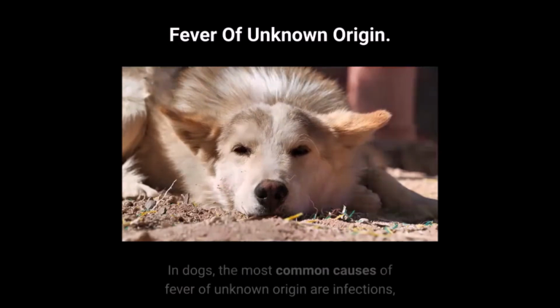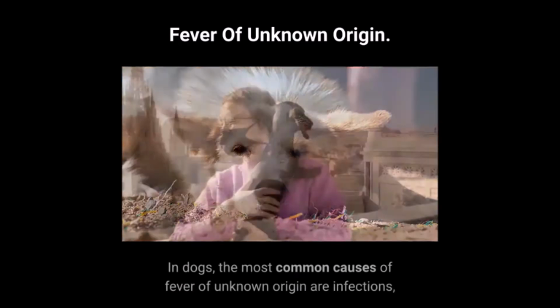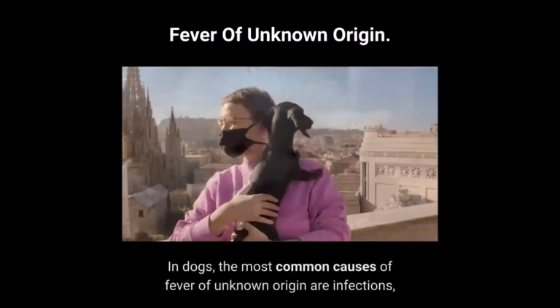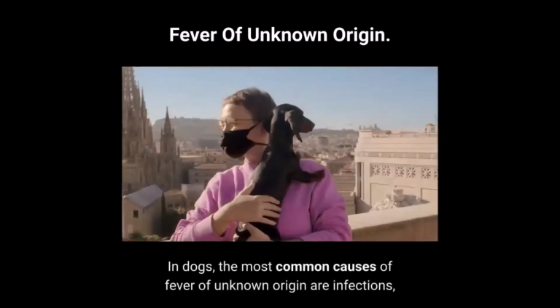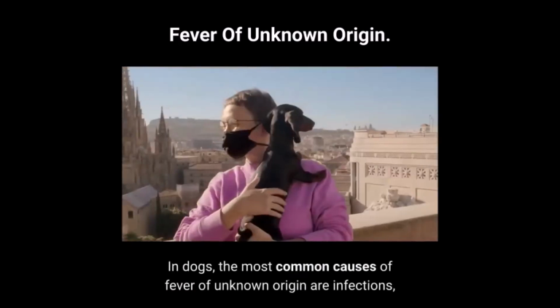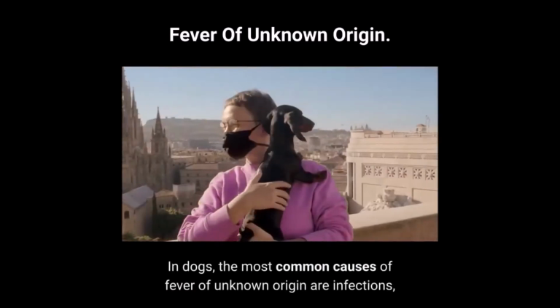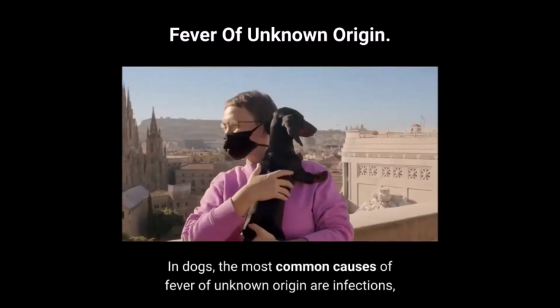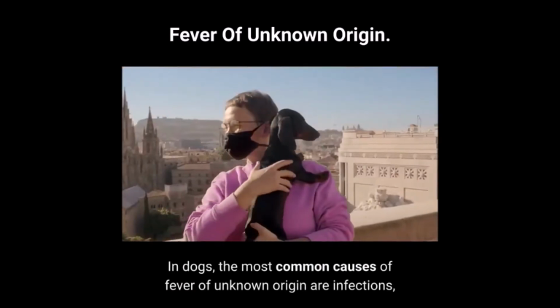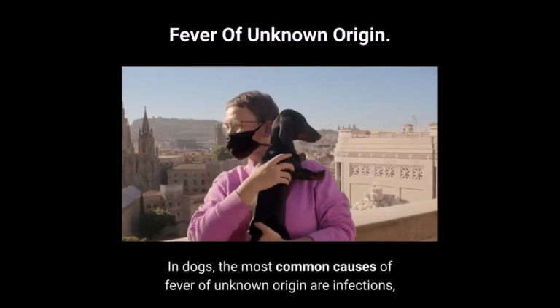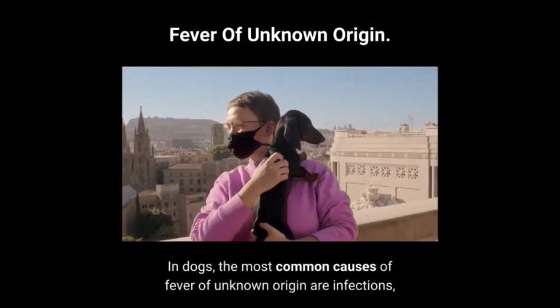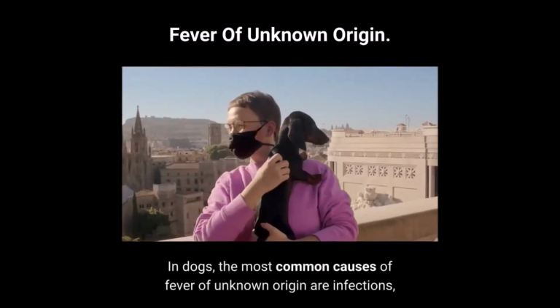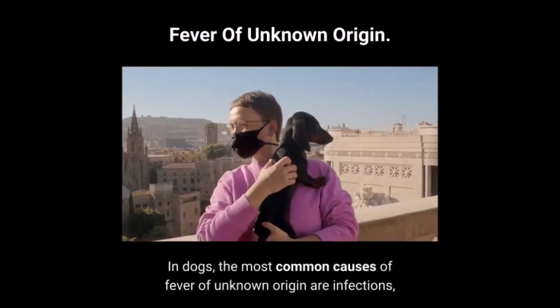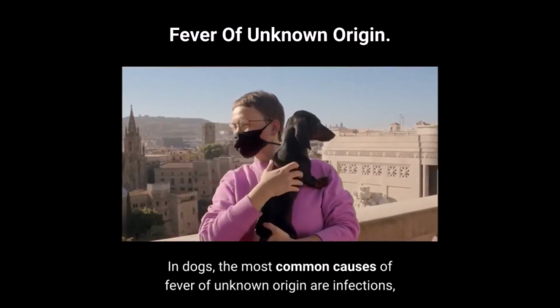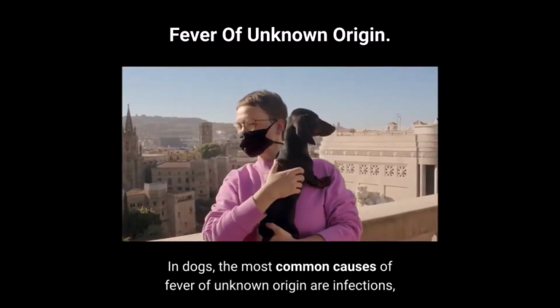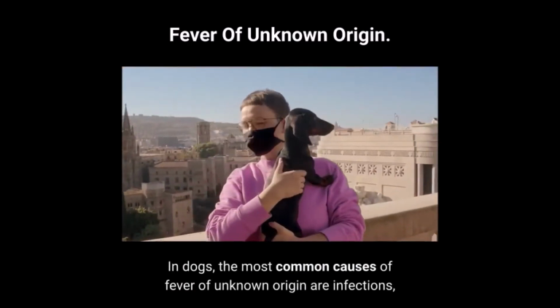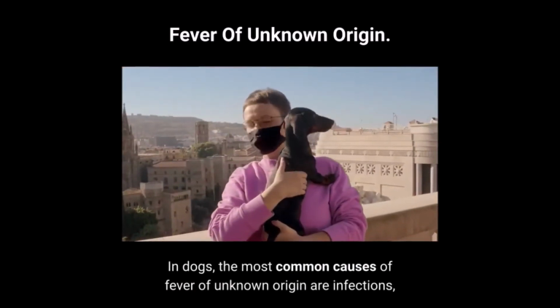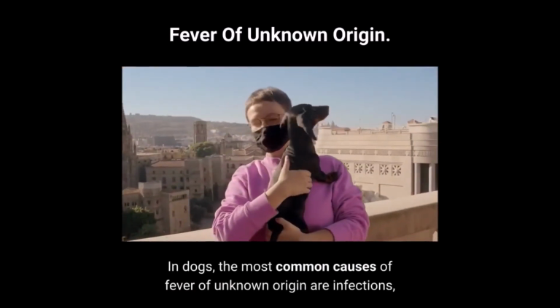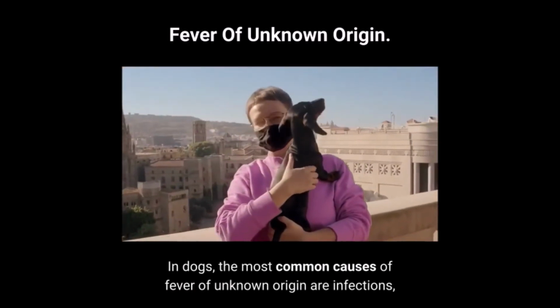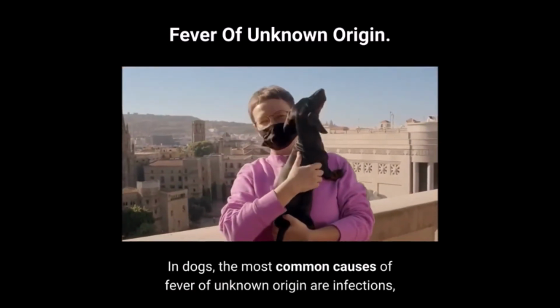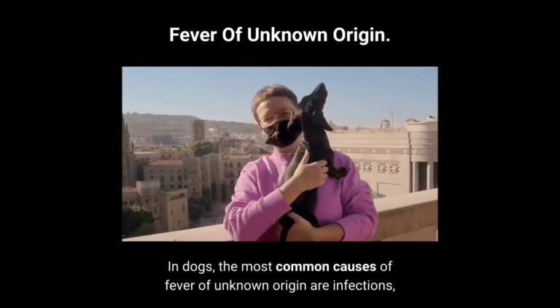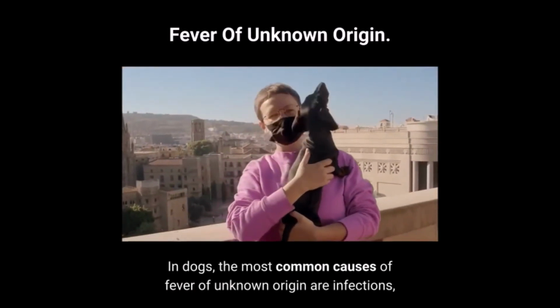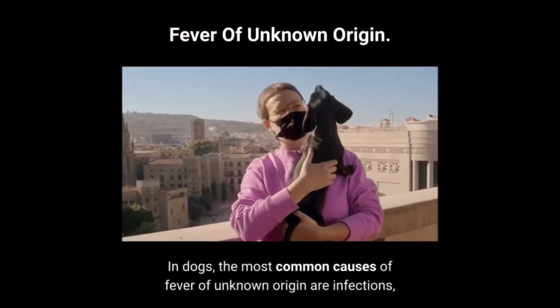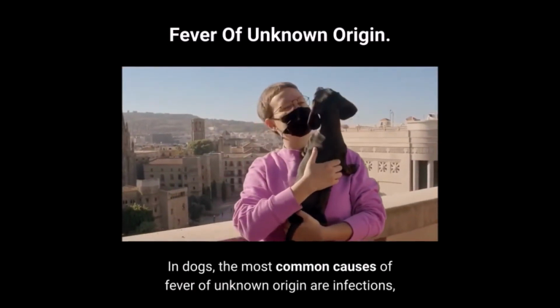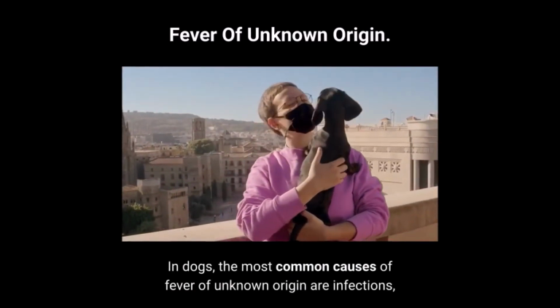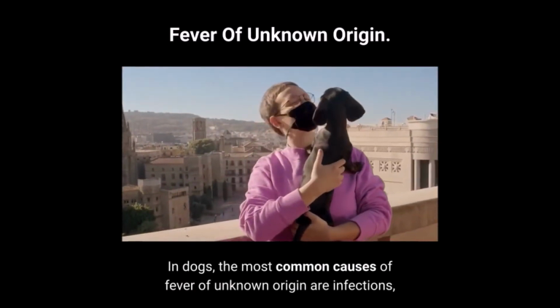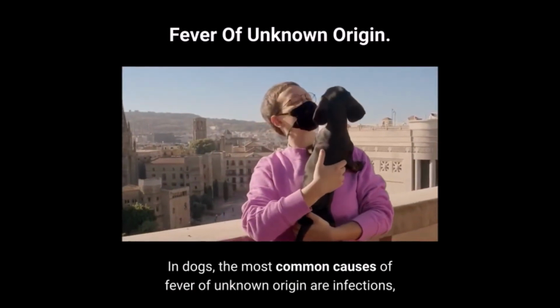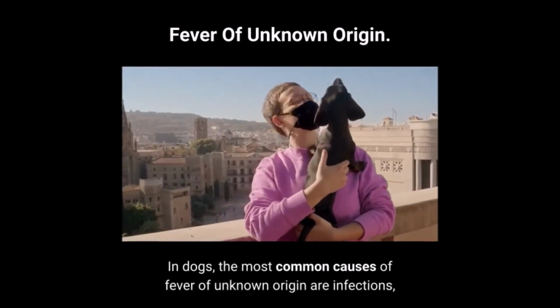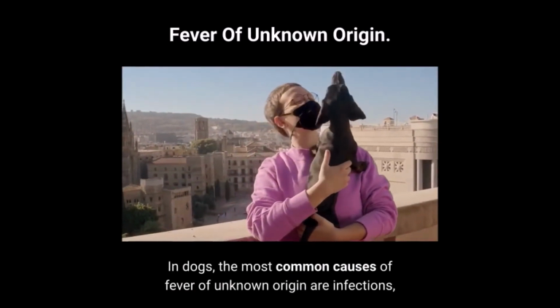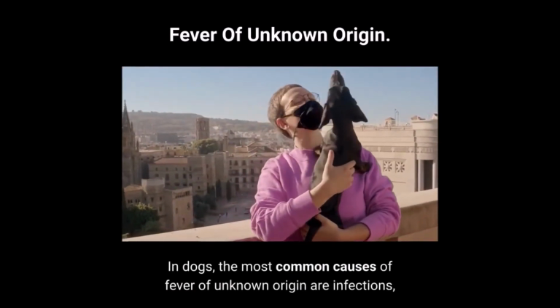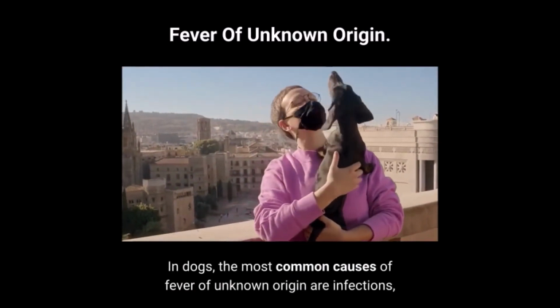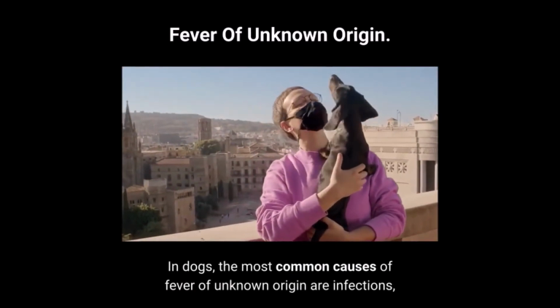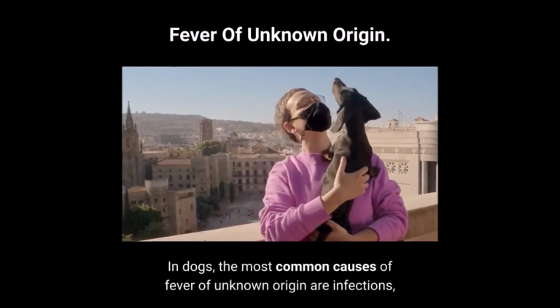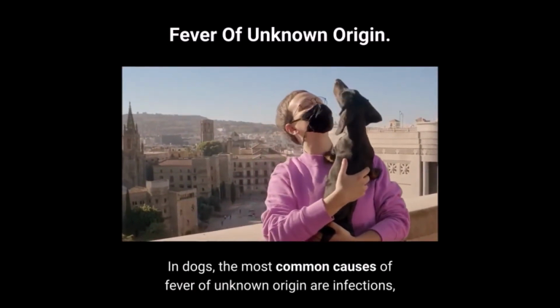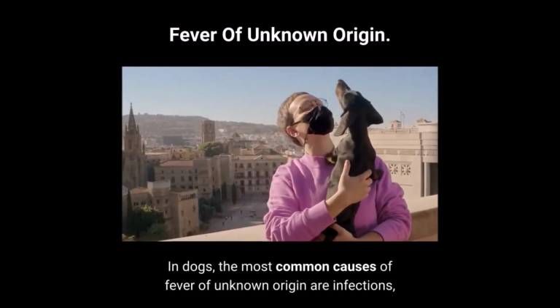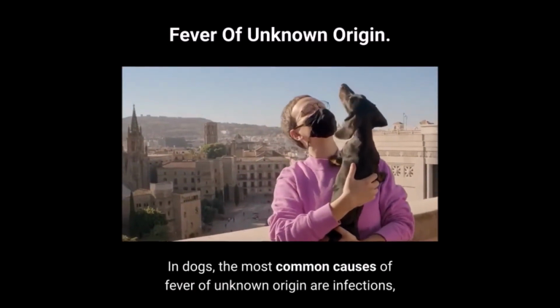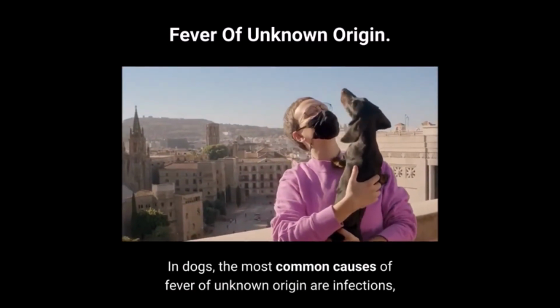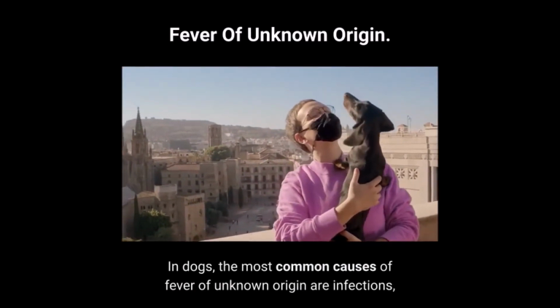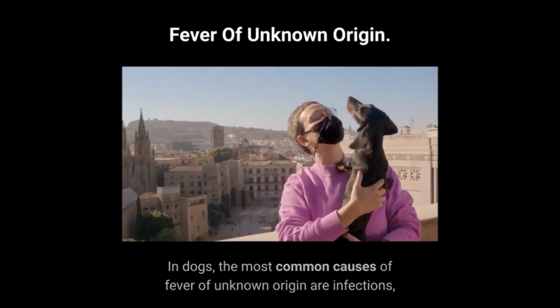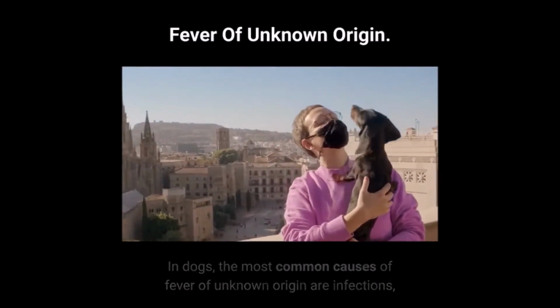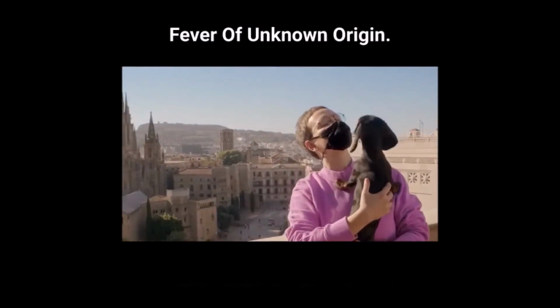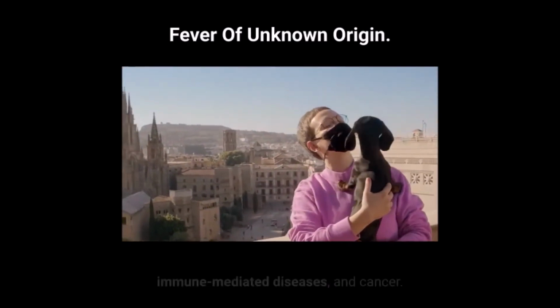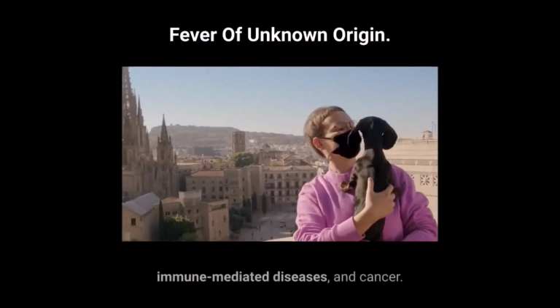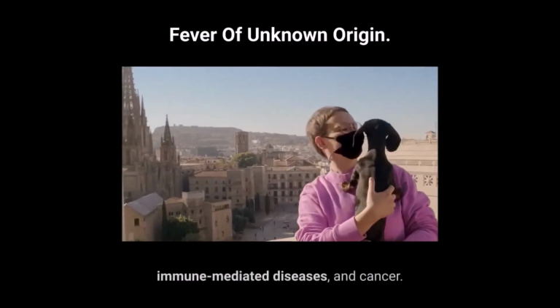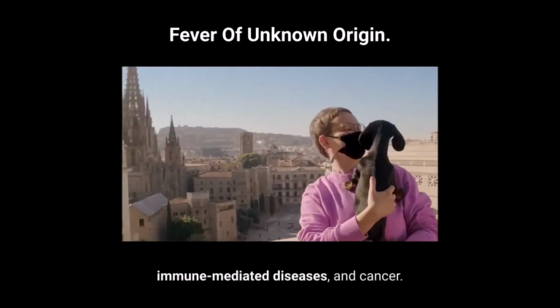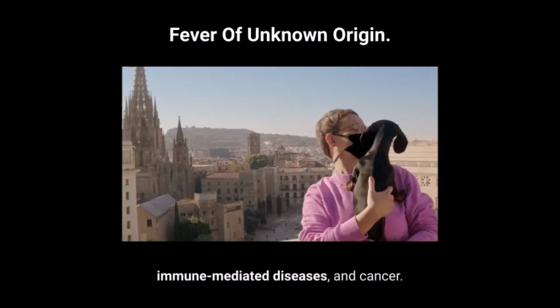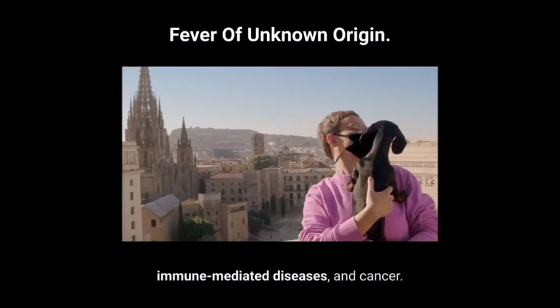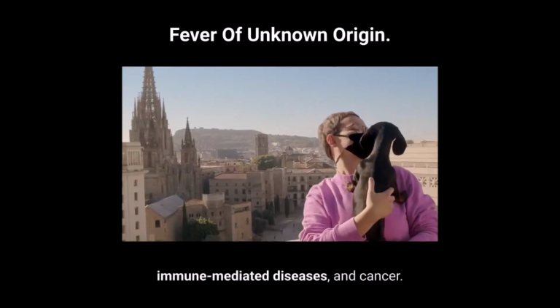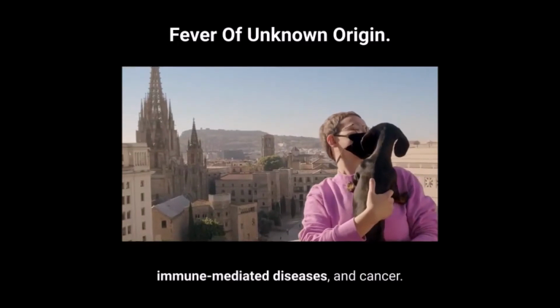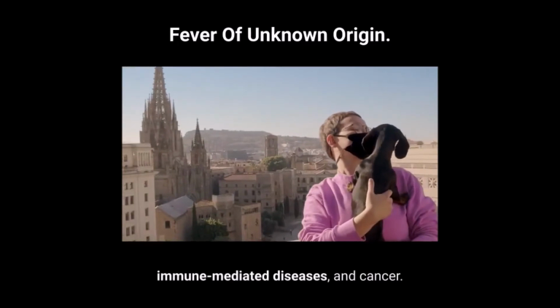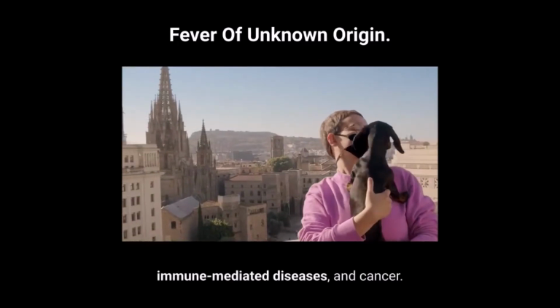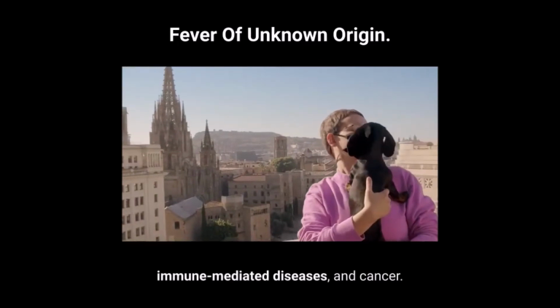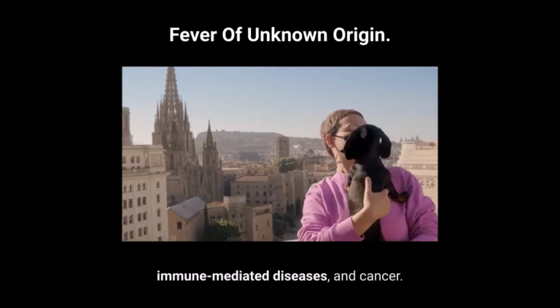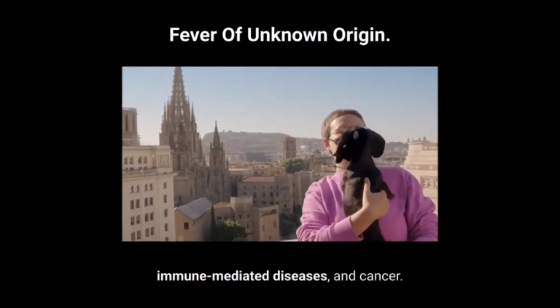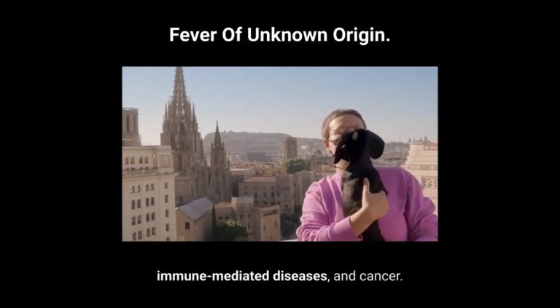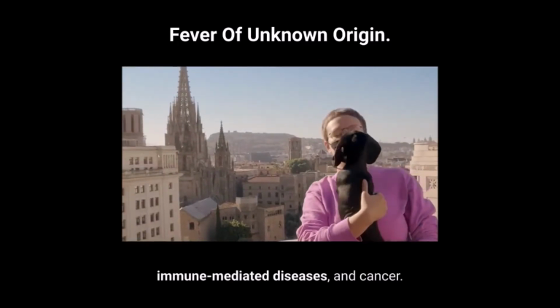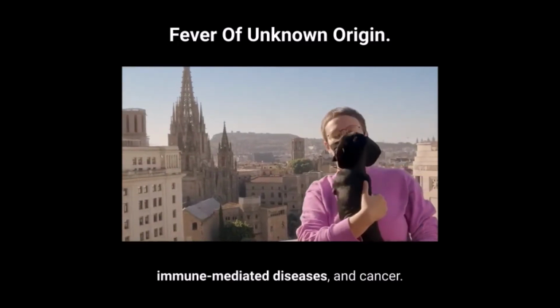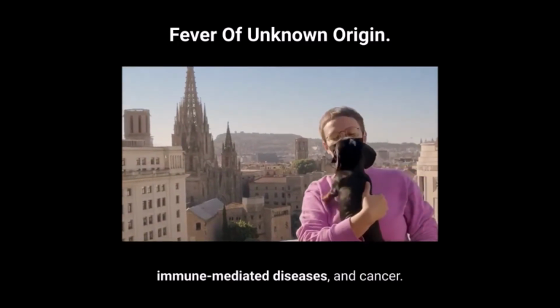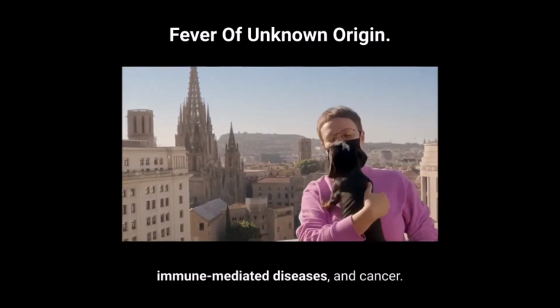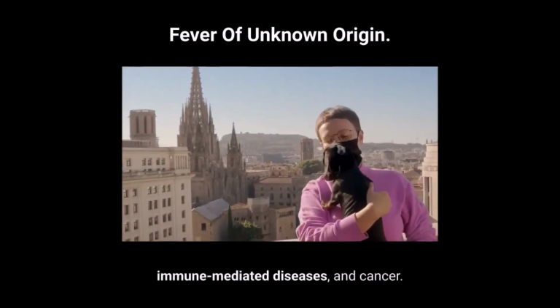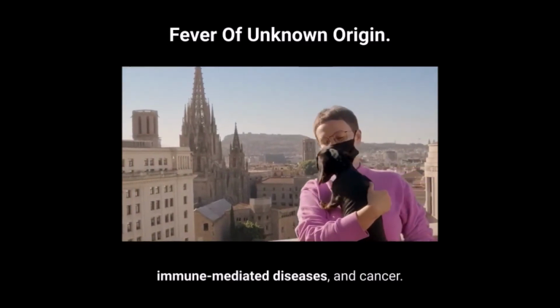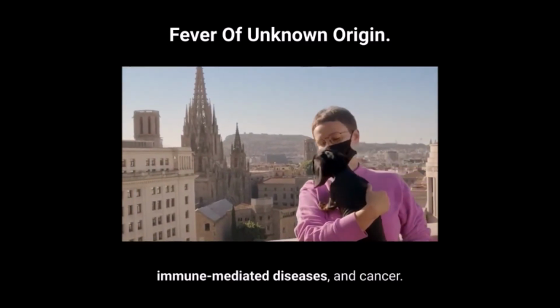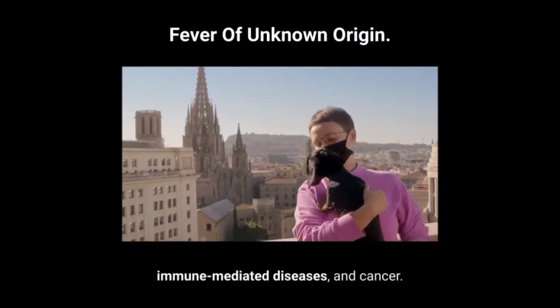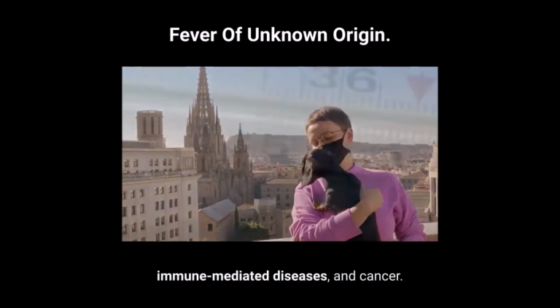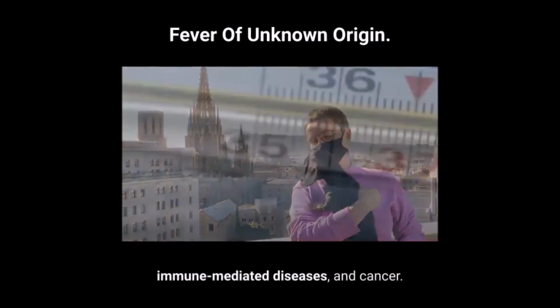In dogs, the most common causes of fever of unknown origin are infections, immune-mediated diseases, and cancer.